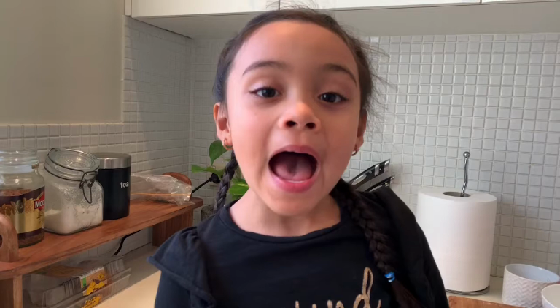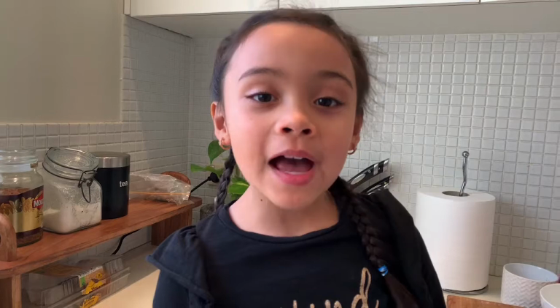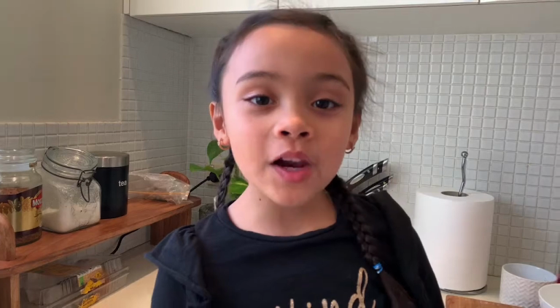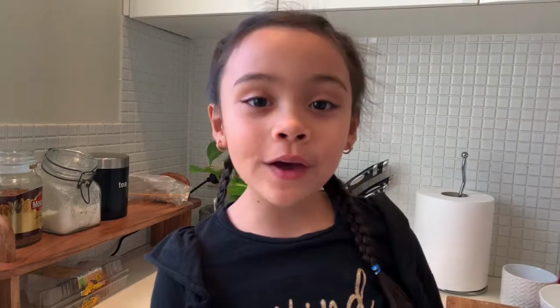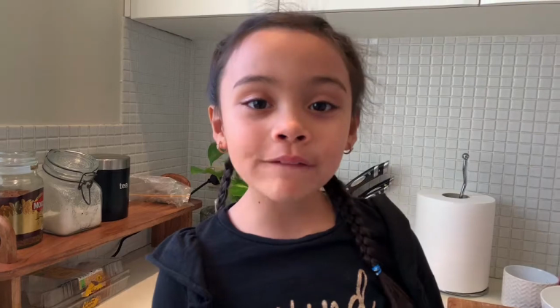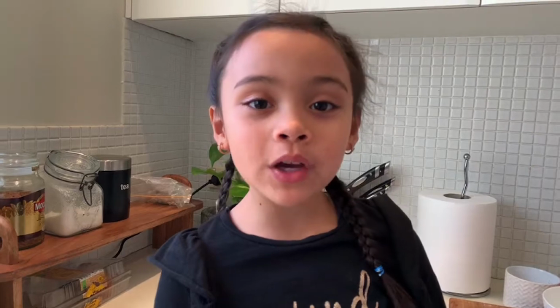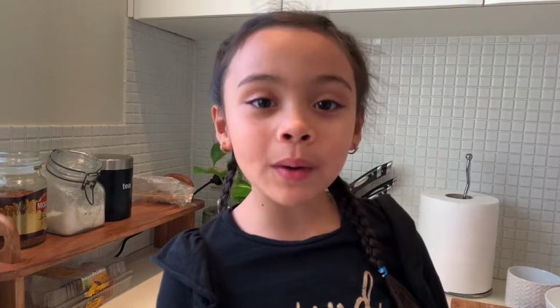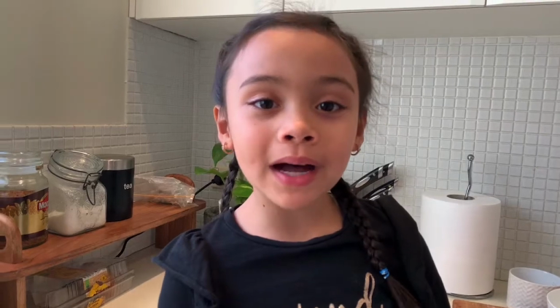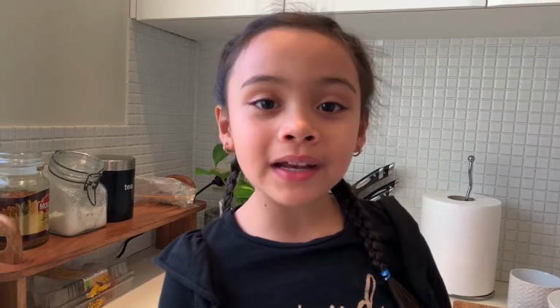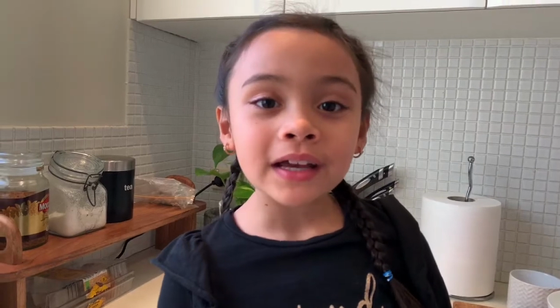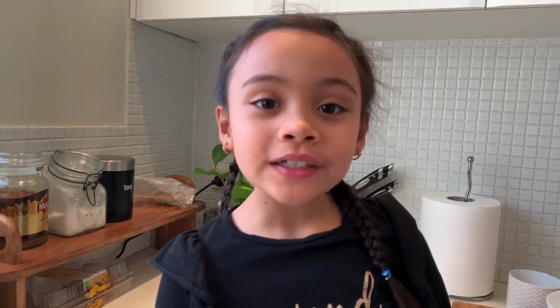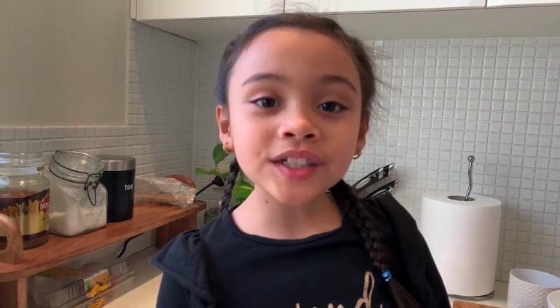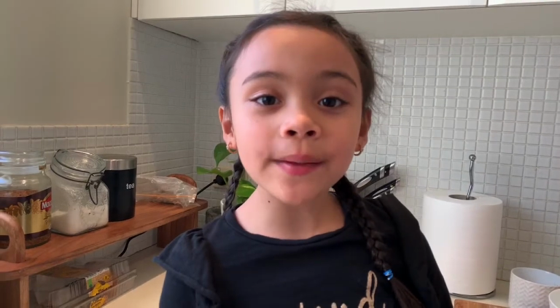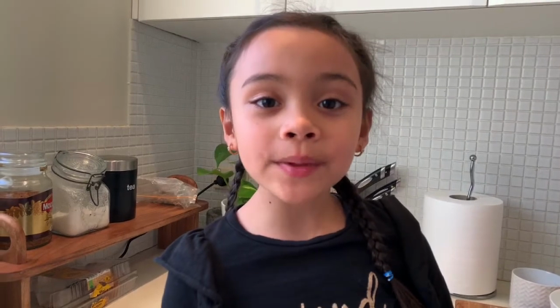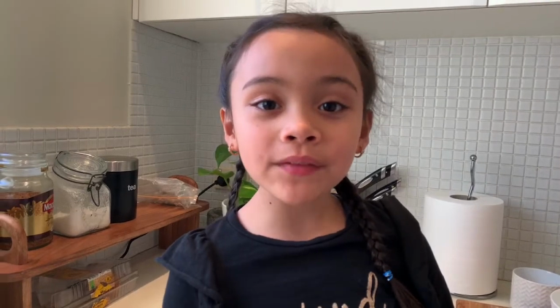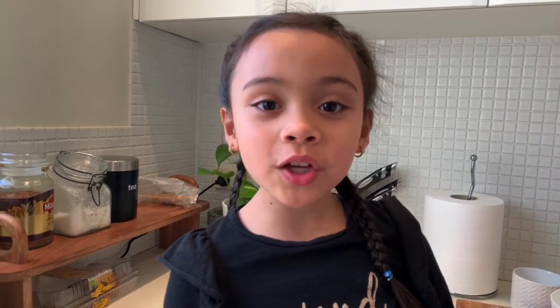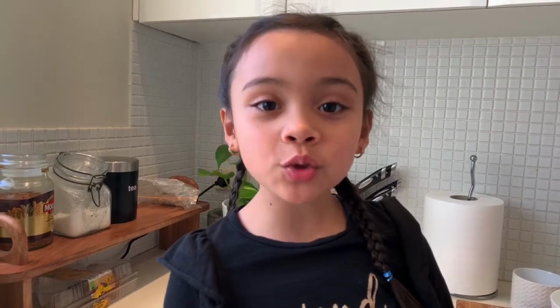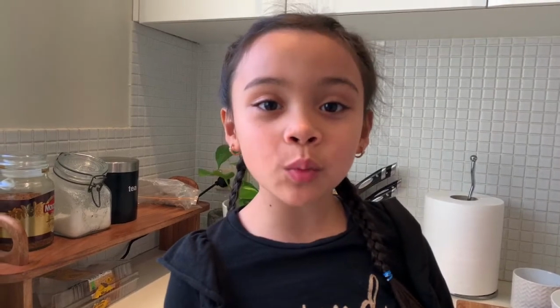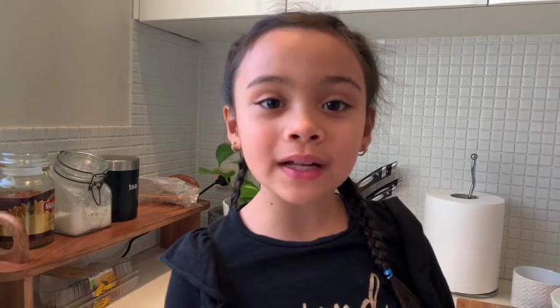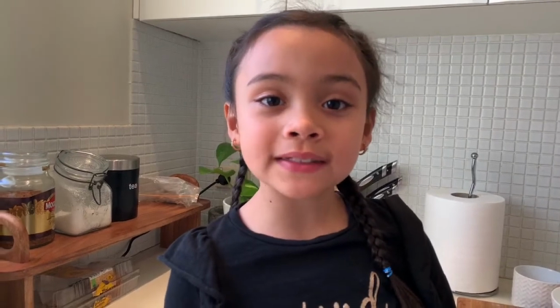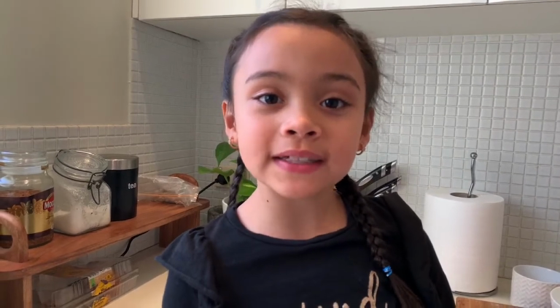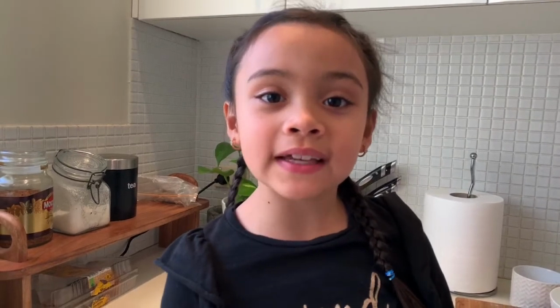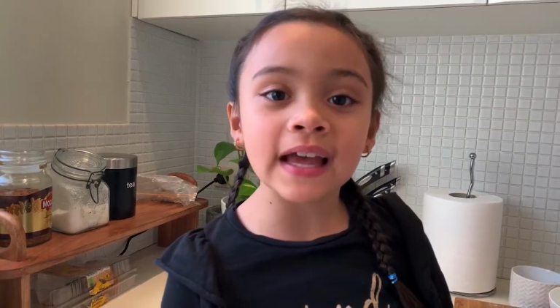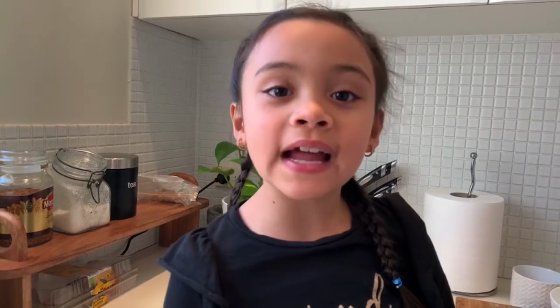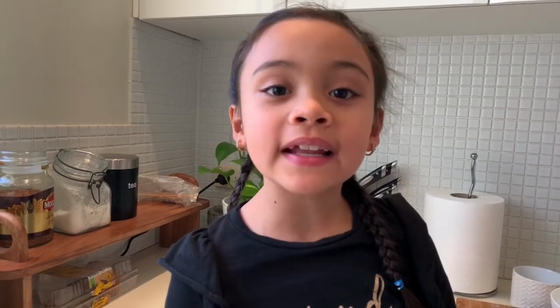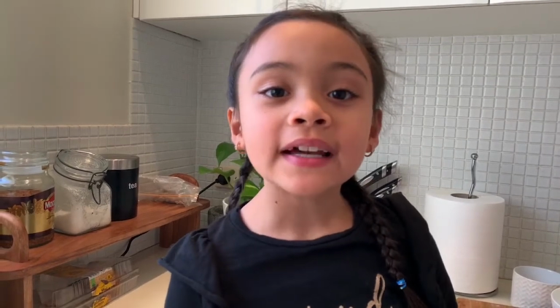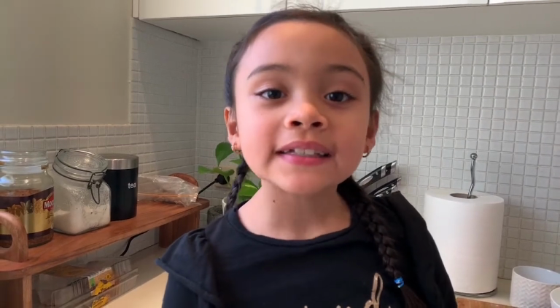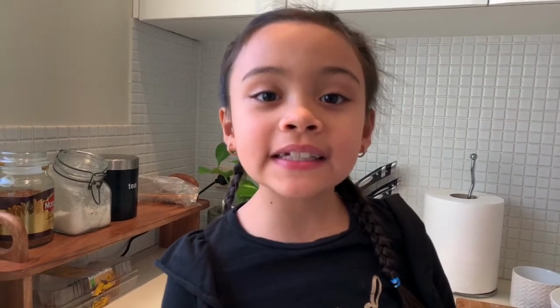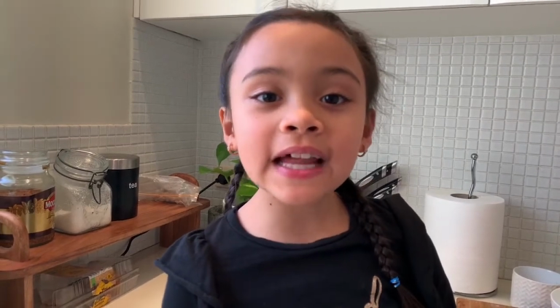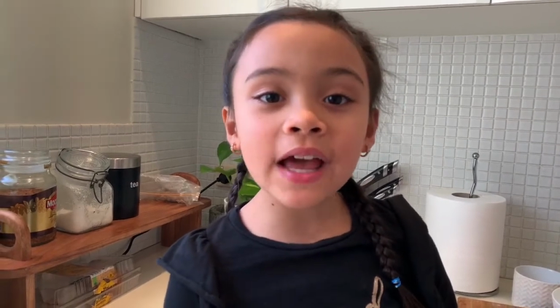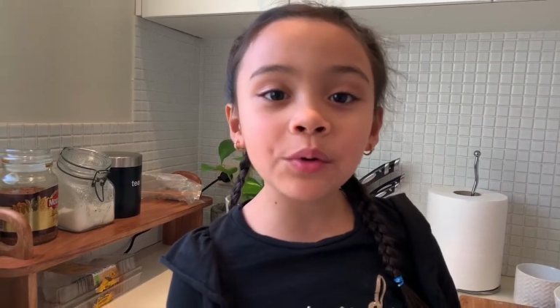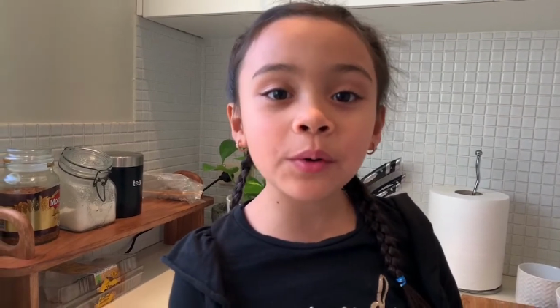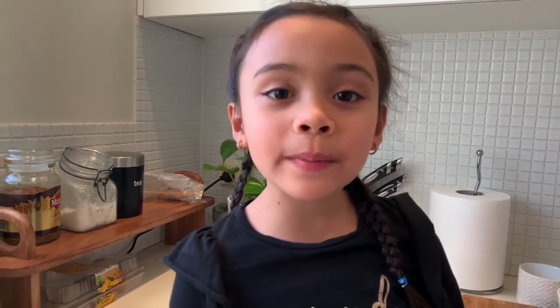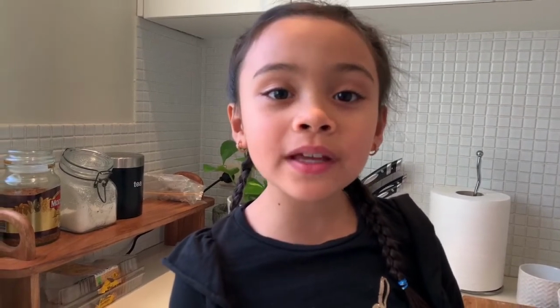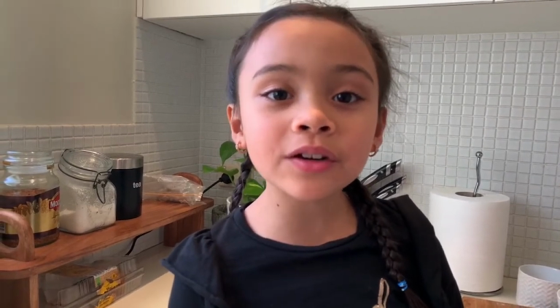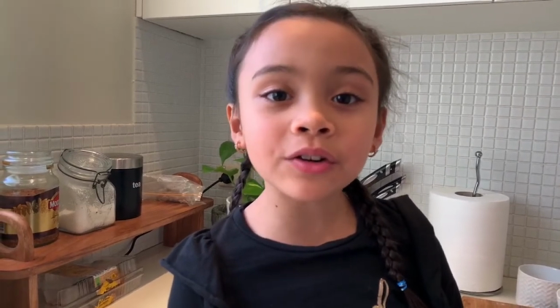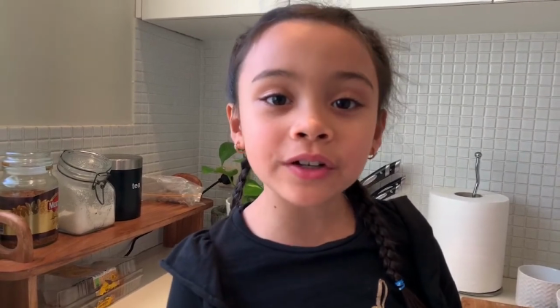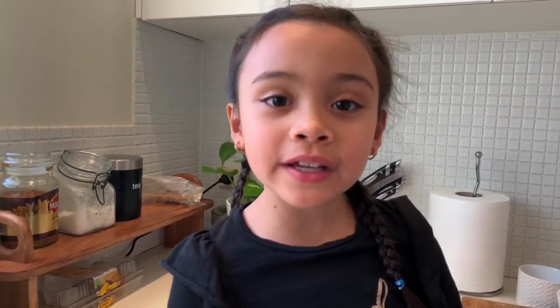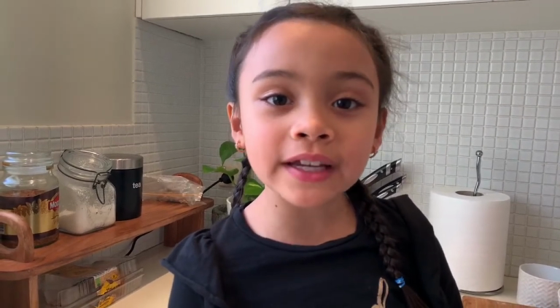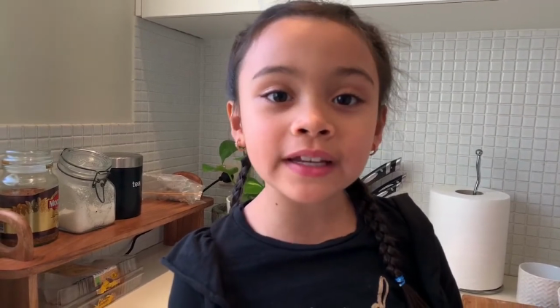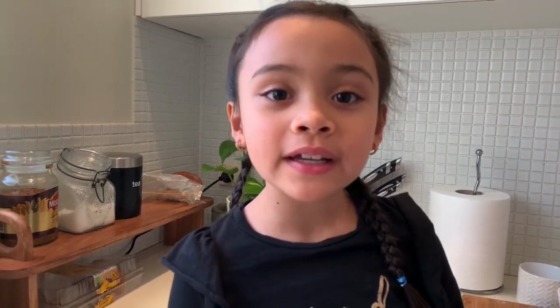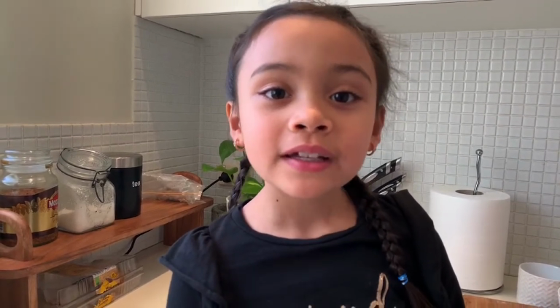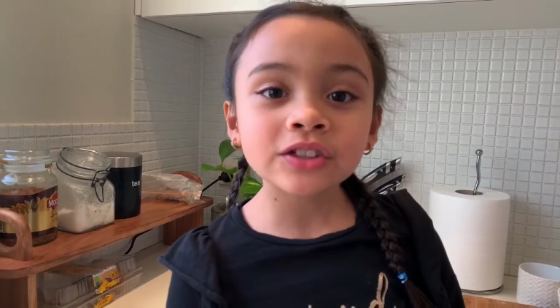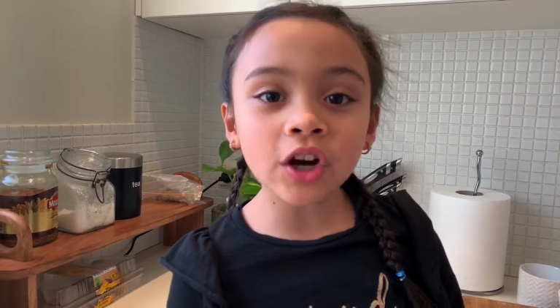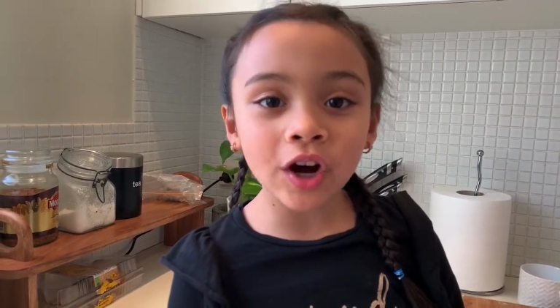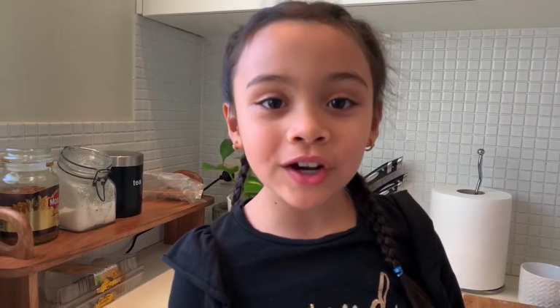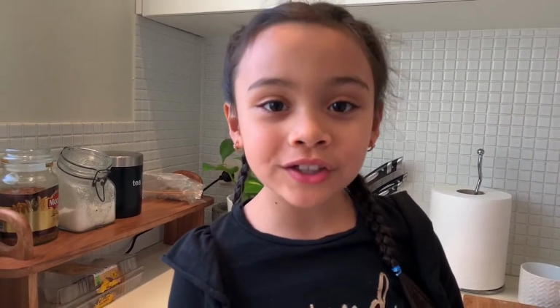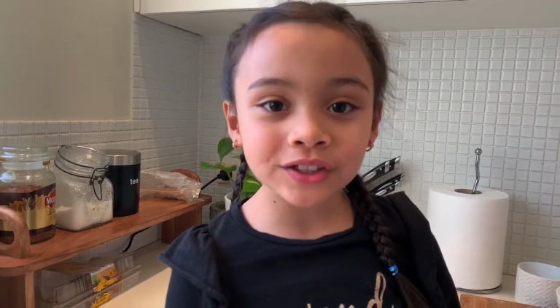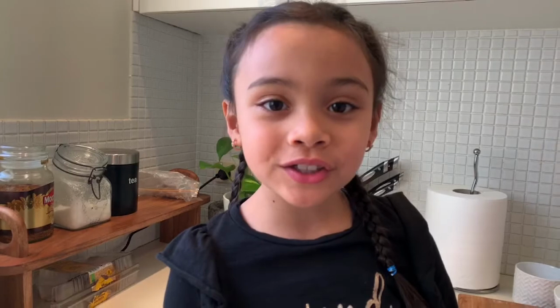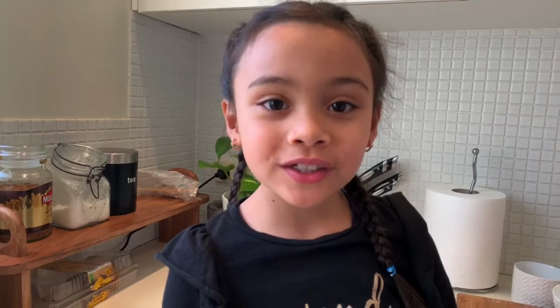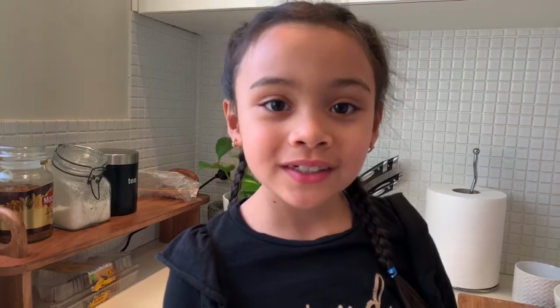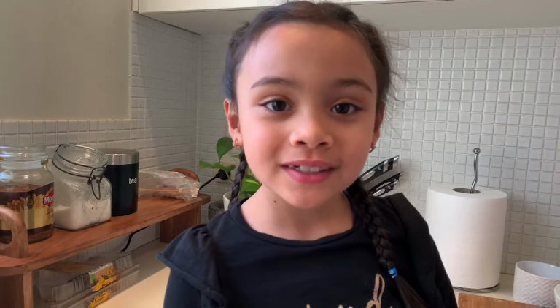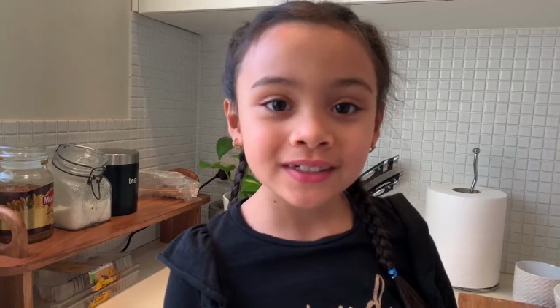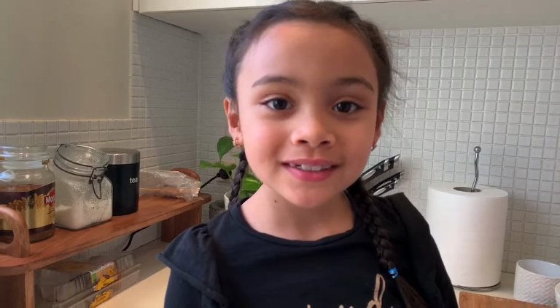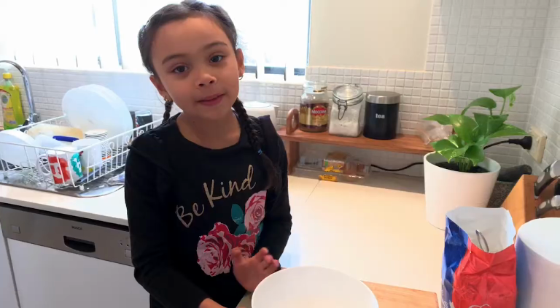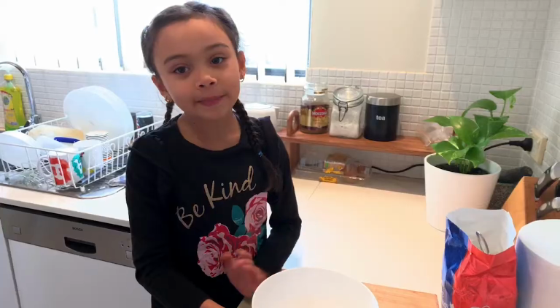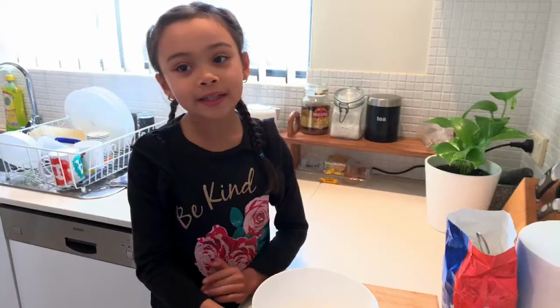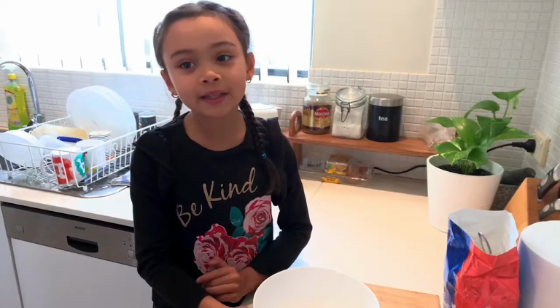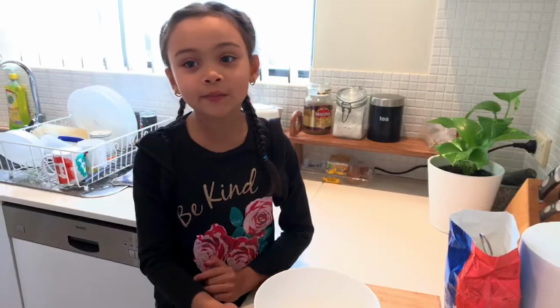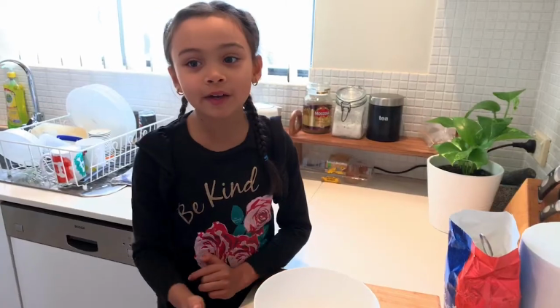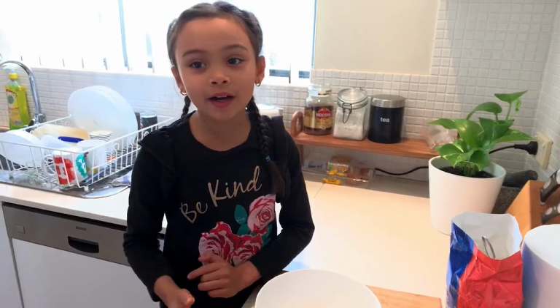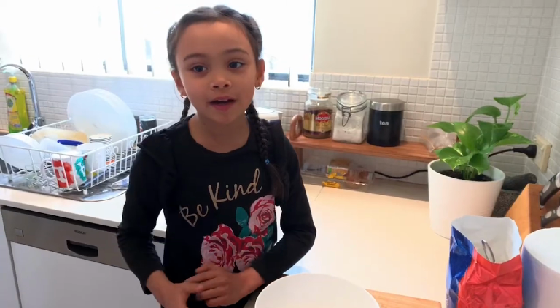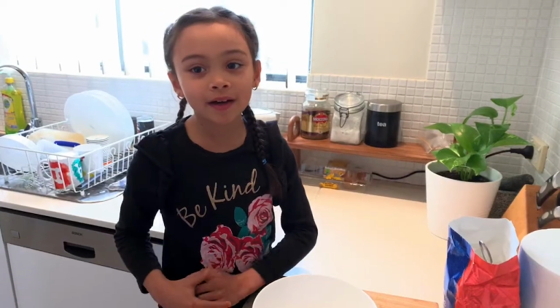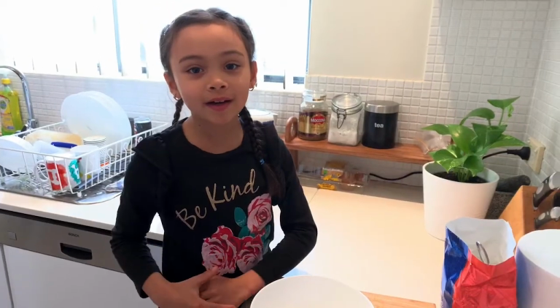Hello everyone, Jamie Rose once again. Today we'll be cooking scones. That'll be fine.